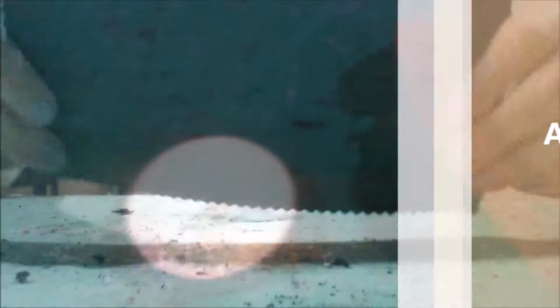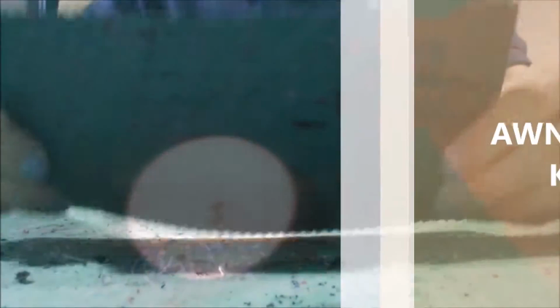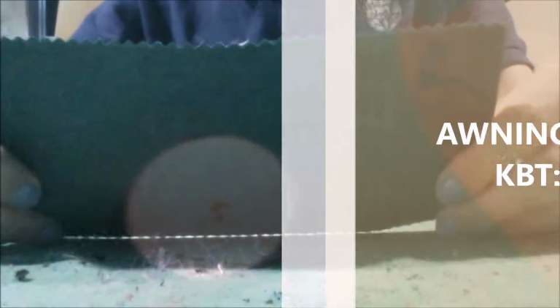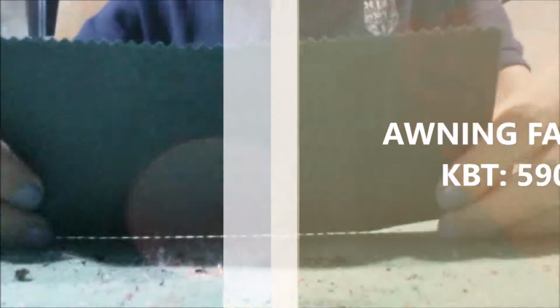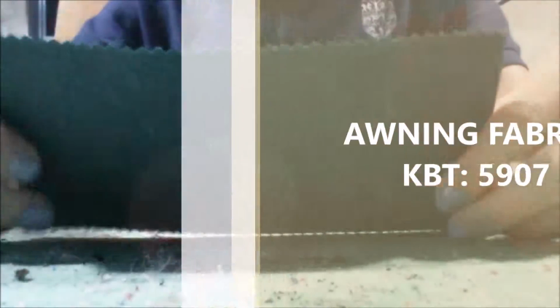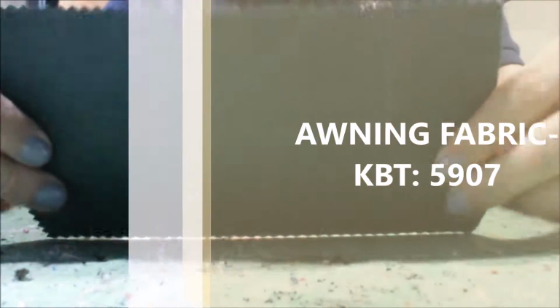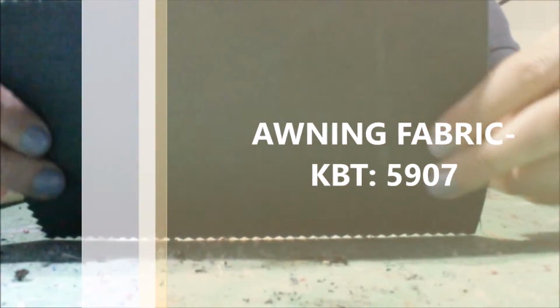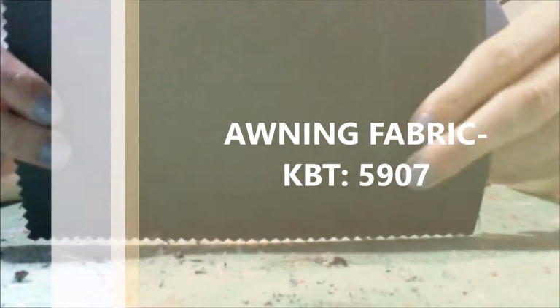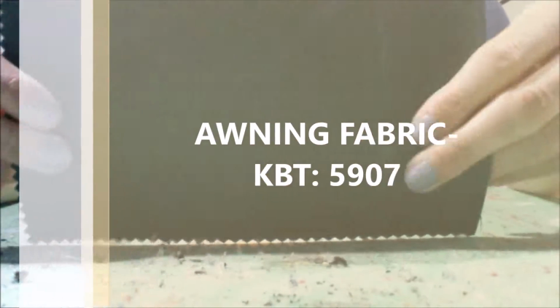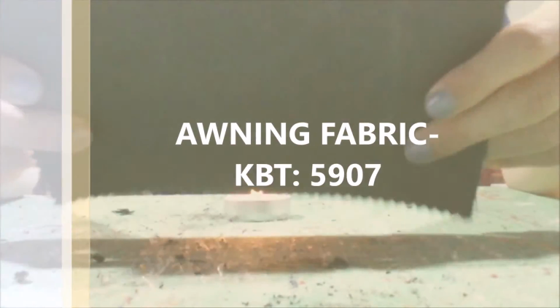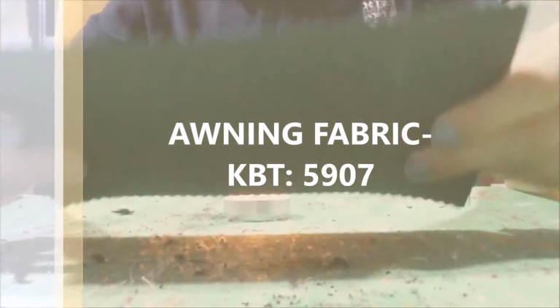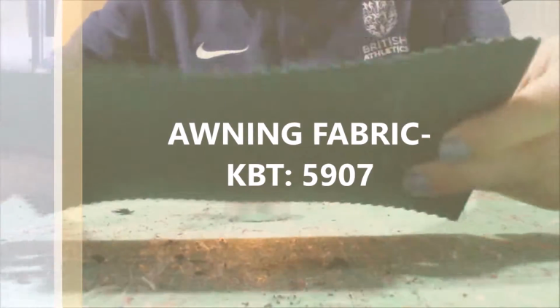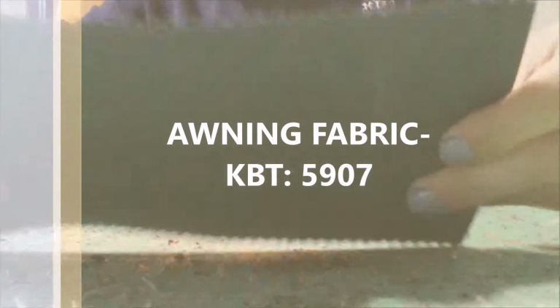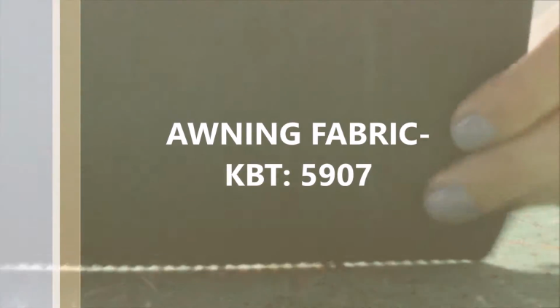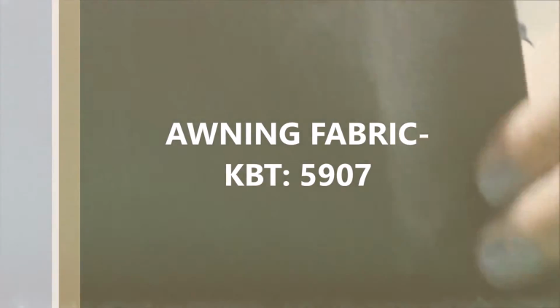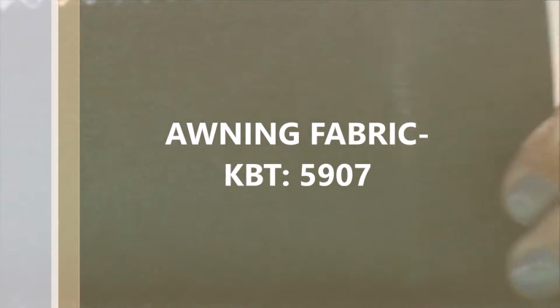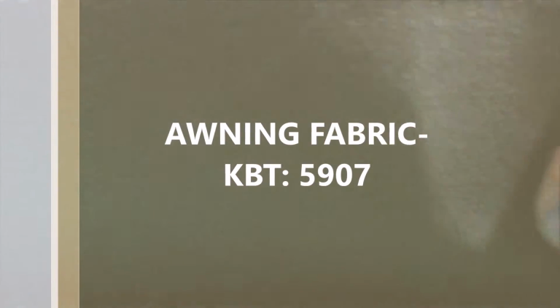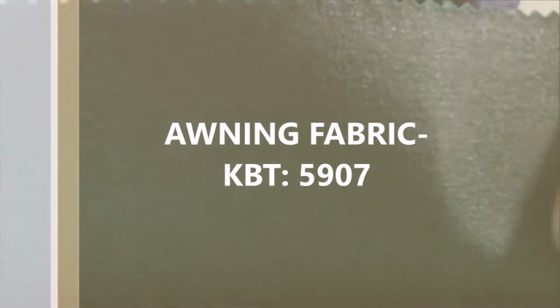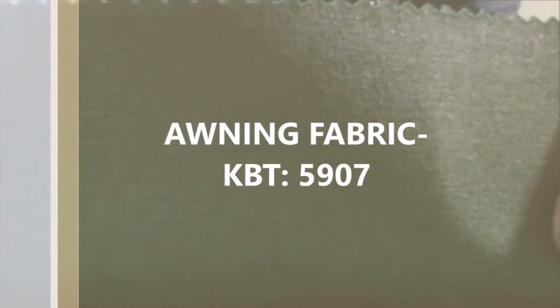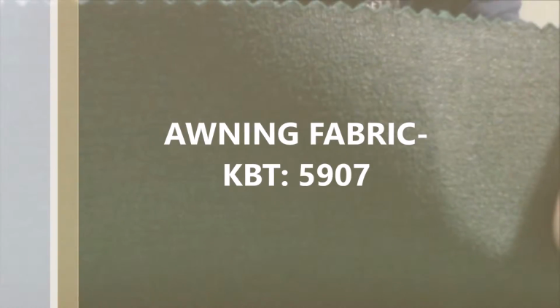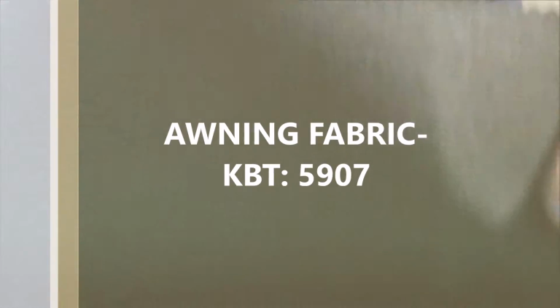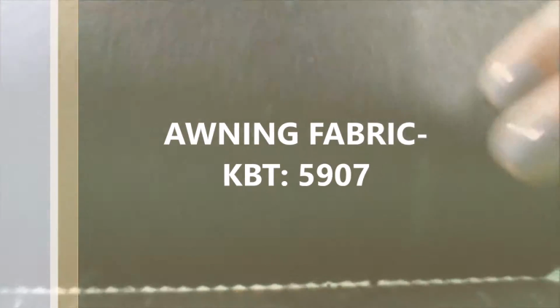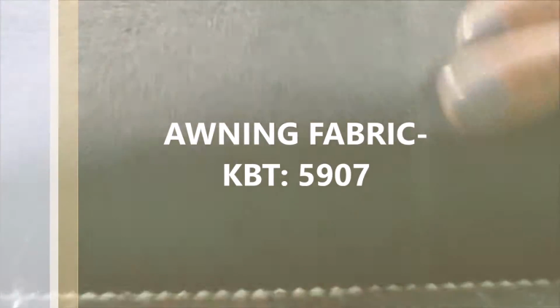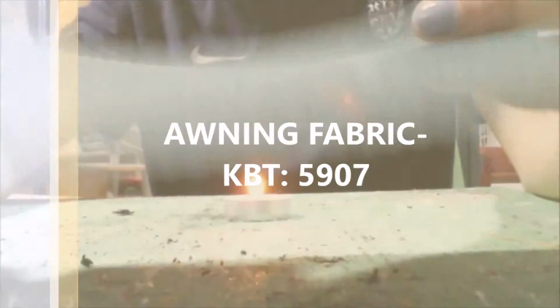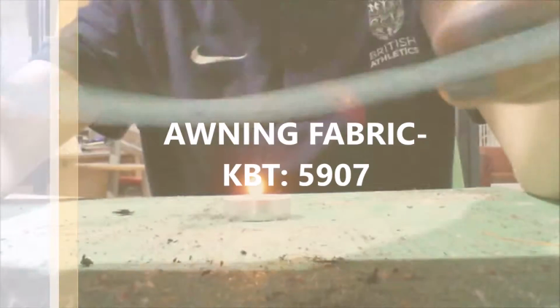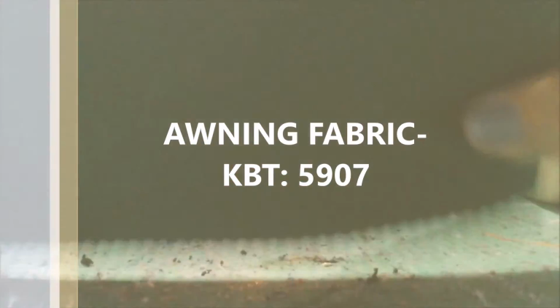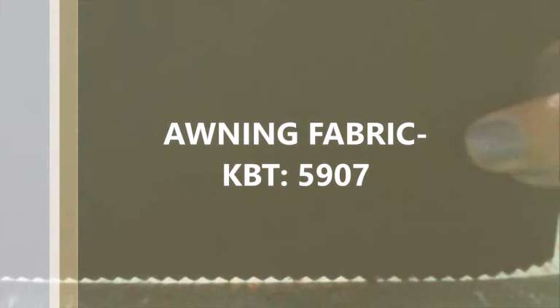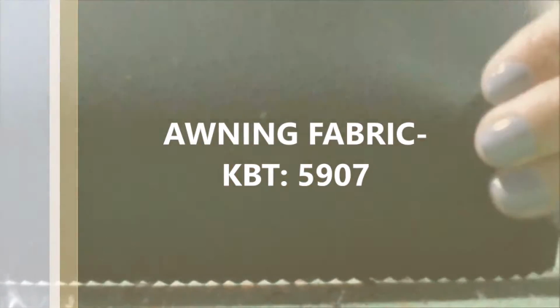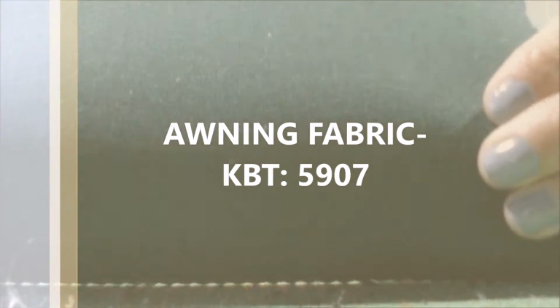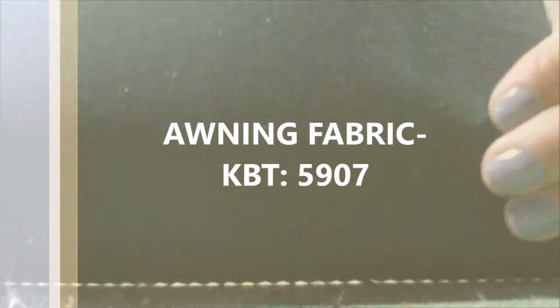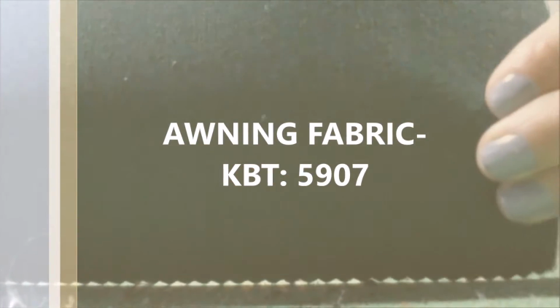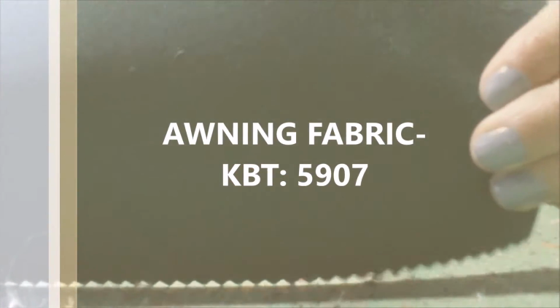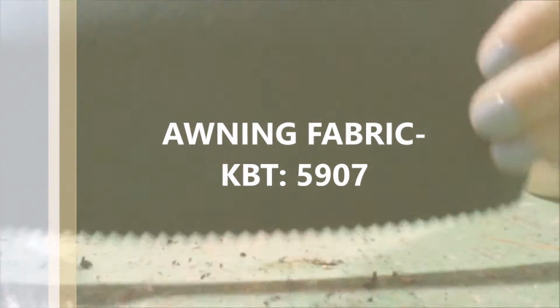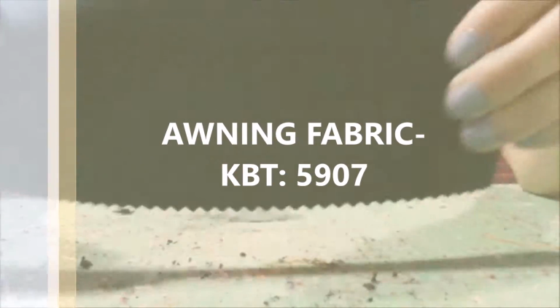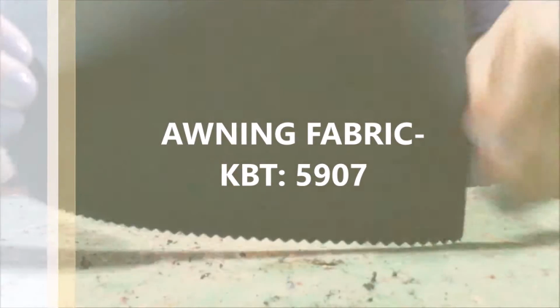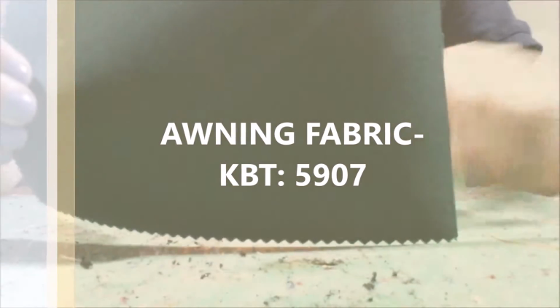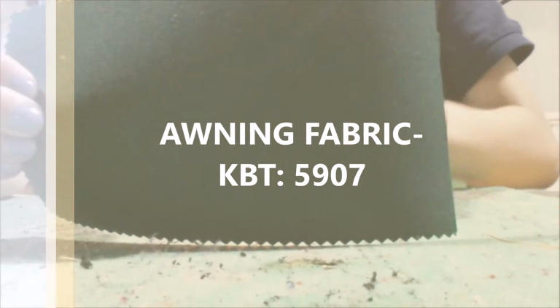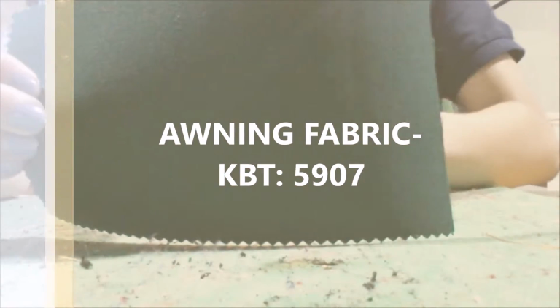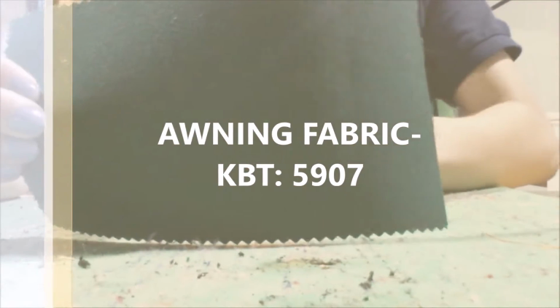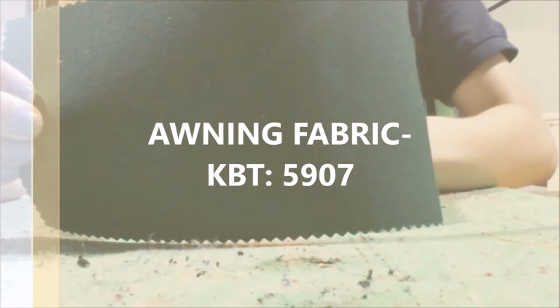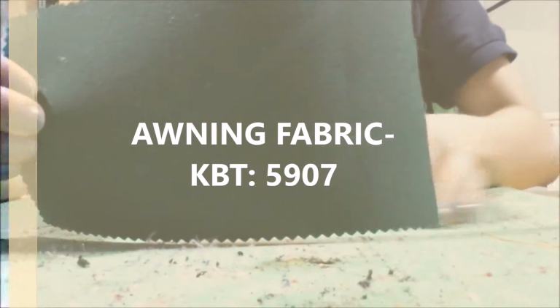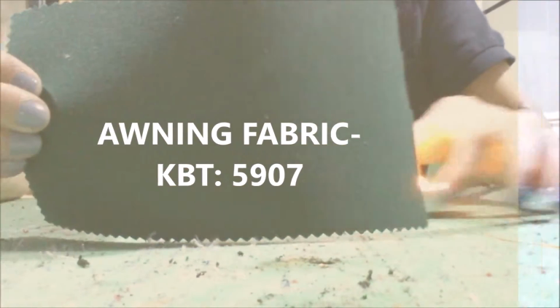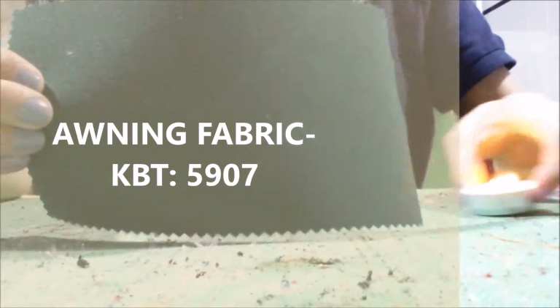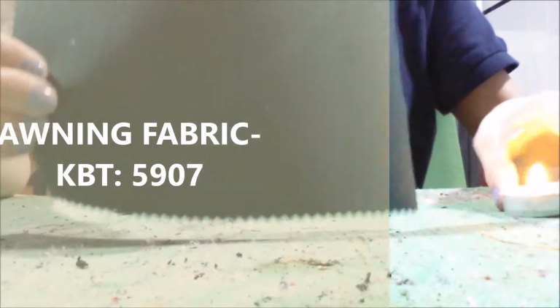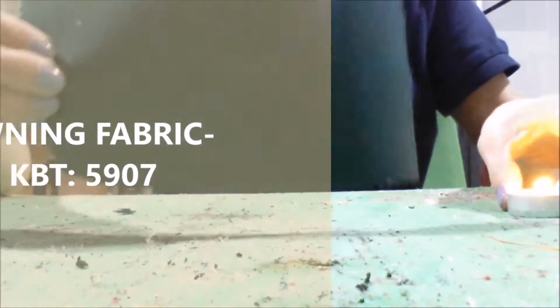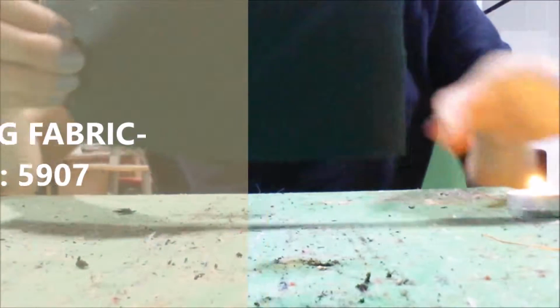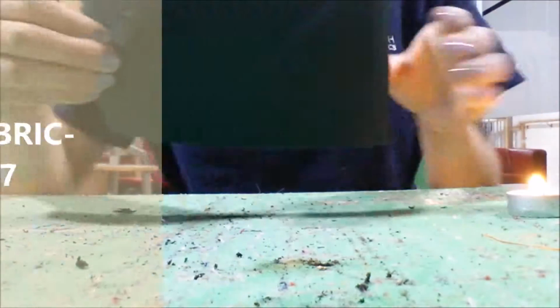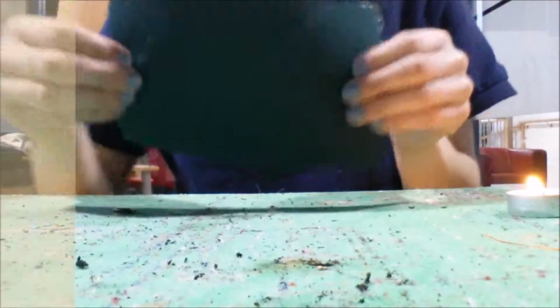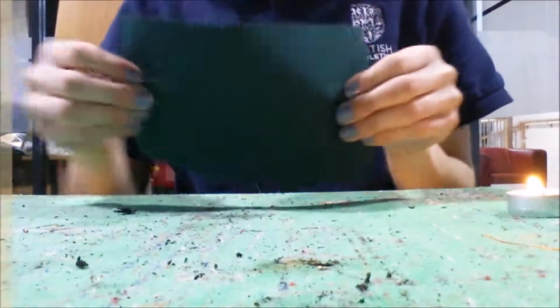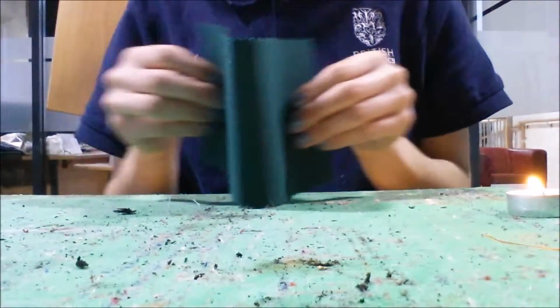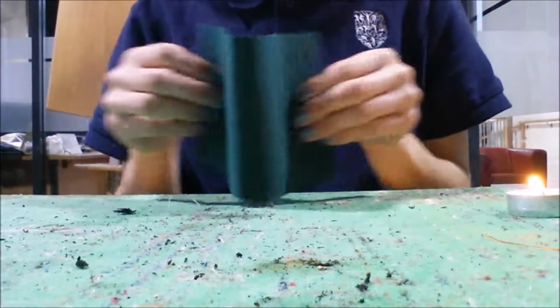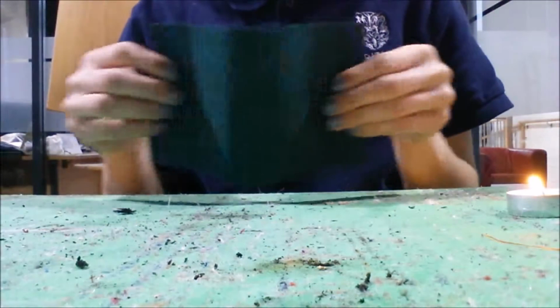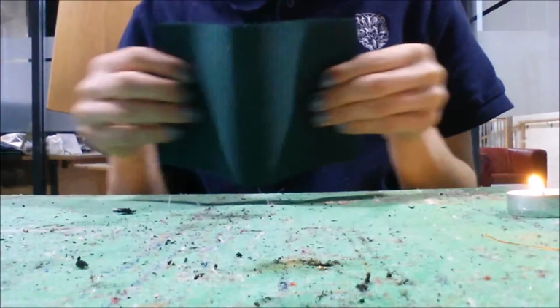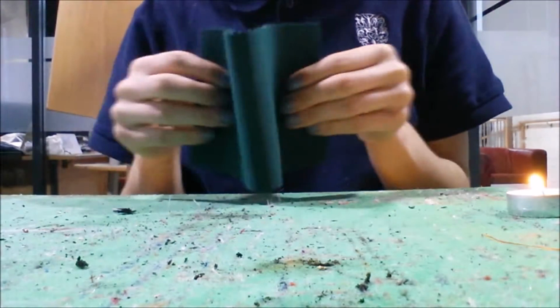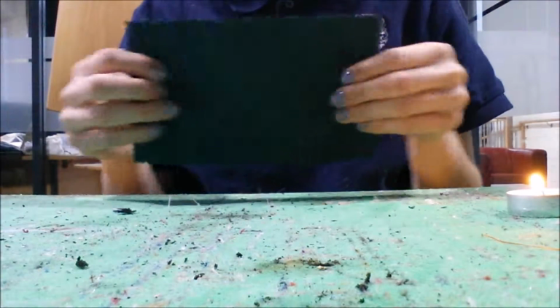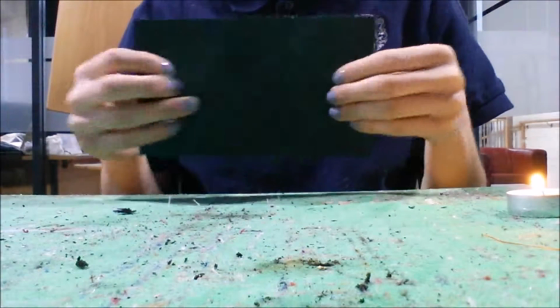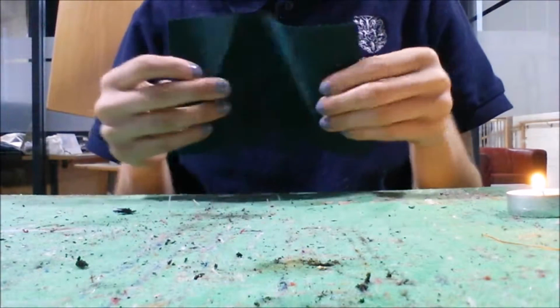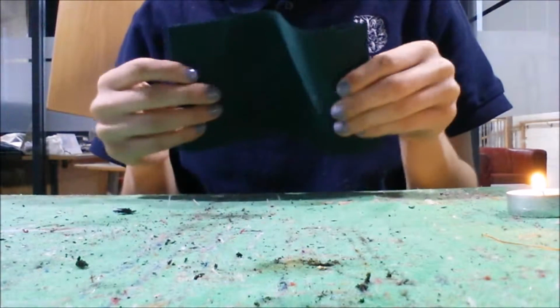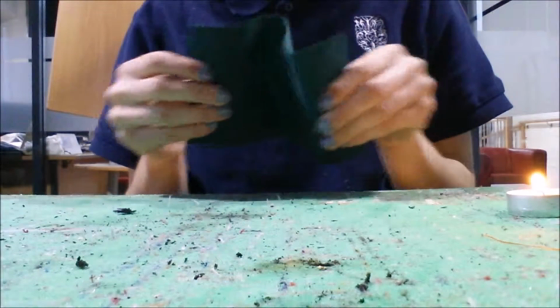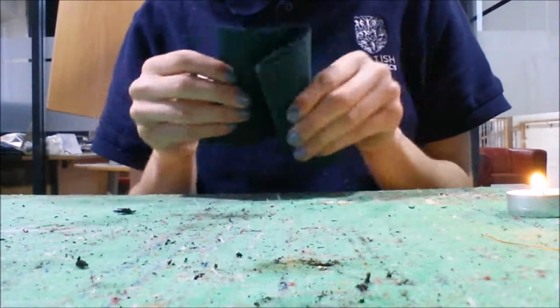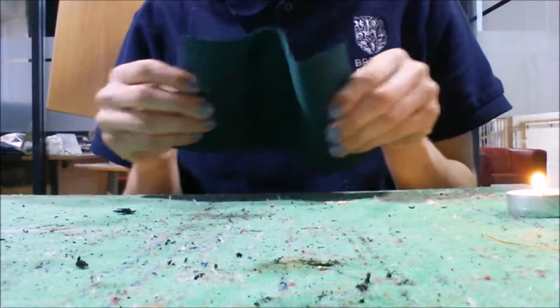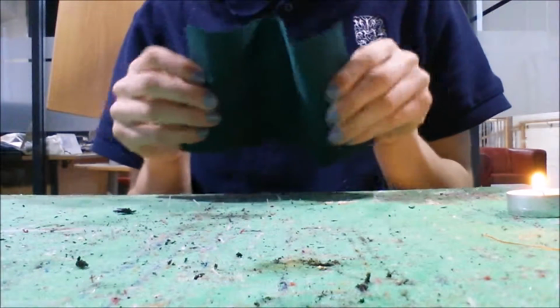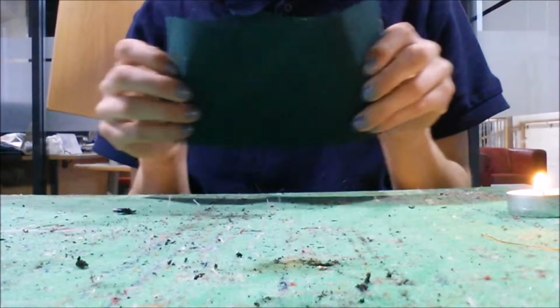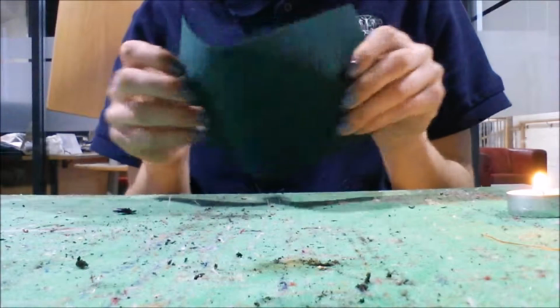Awning fabric is a very stiff material, but it provides a high degree of protection for outdoor shelters when subjected to all the weather elements.